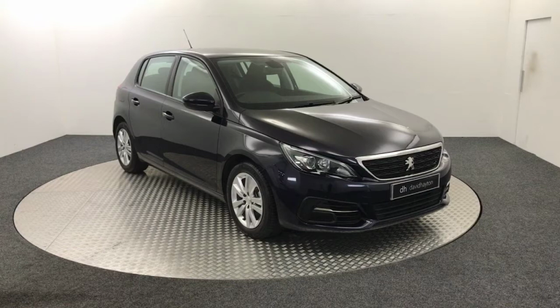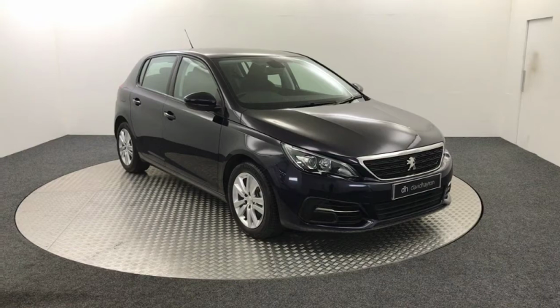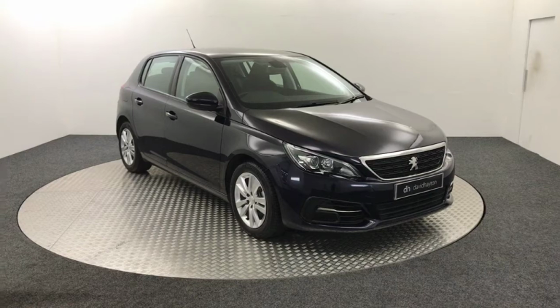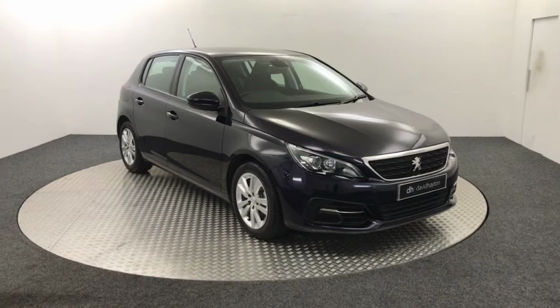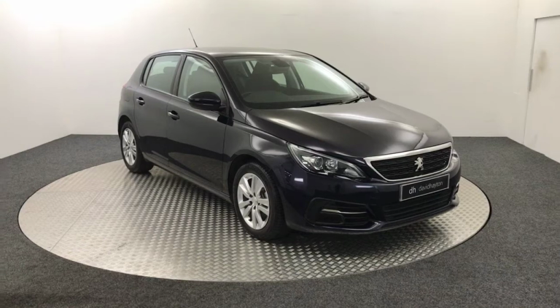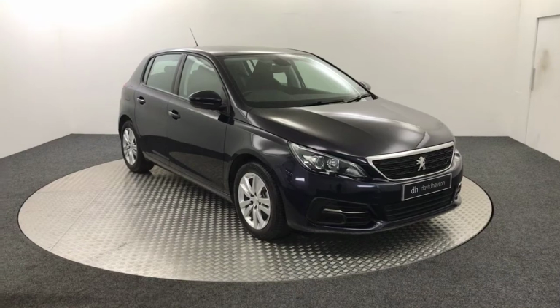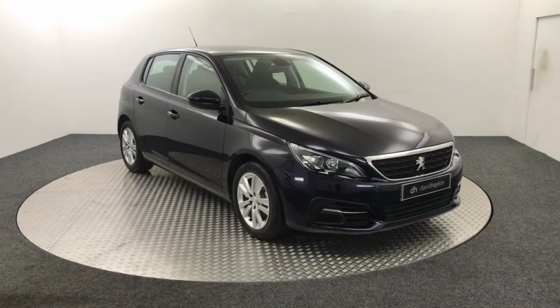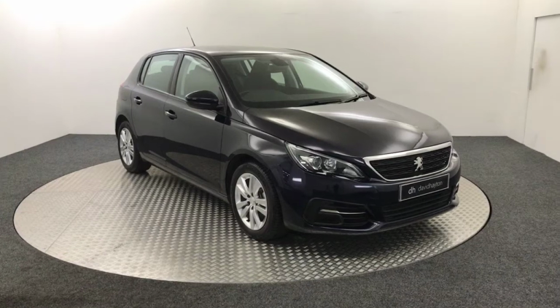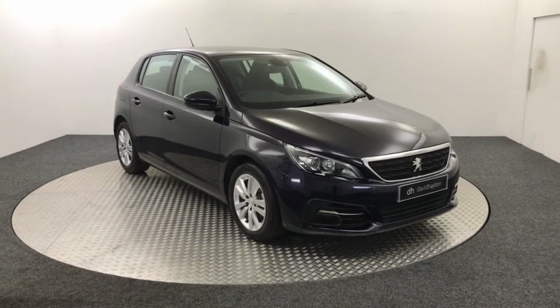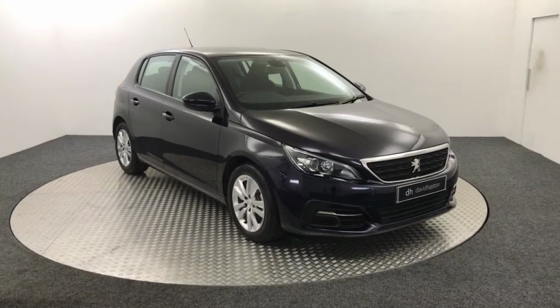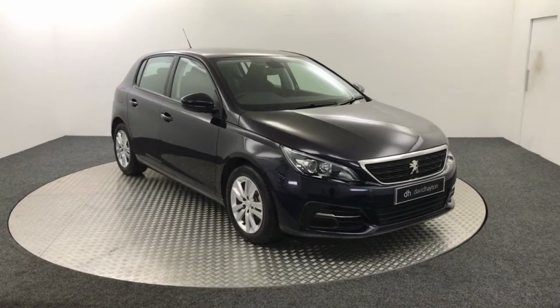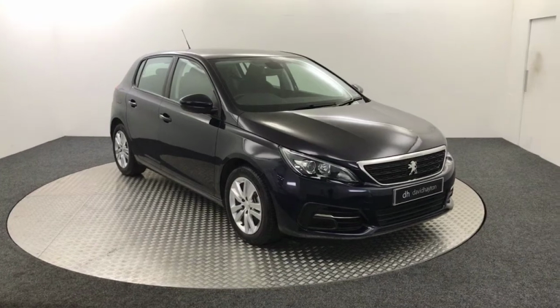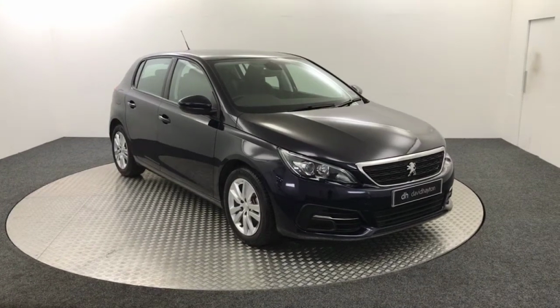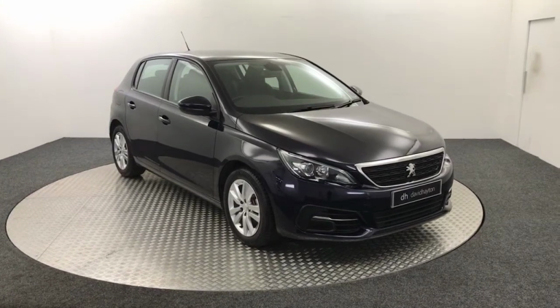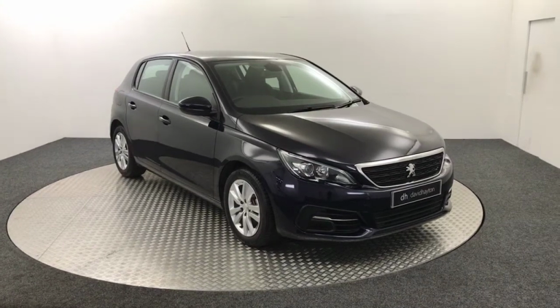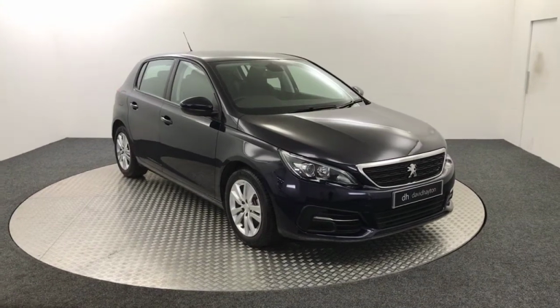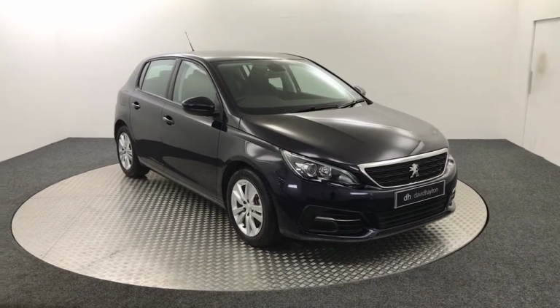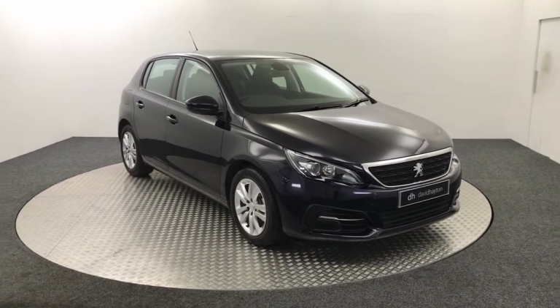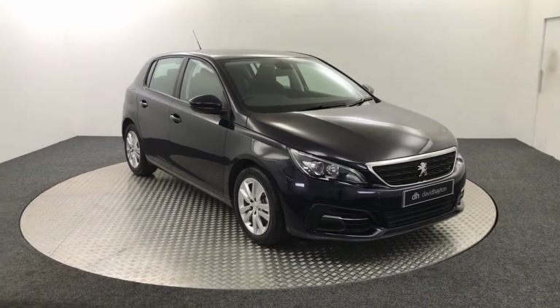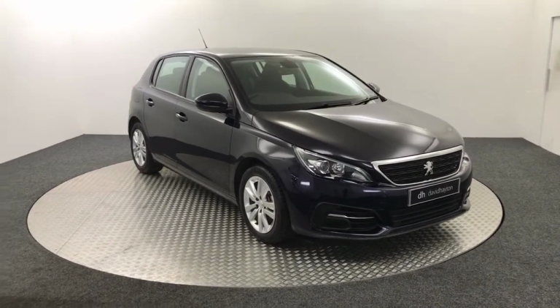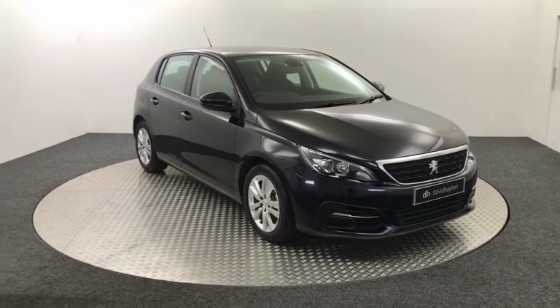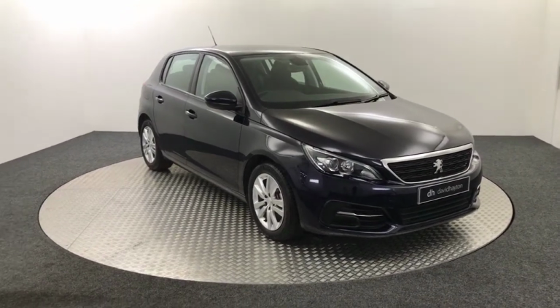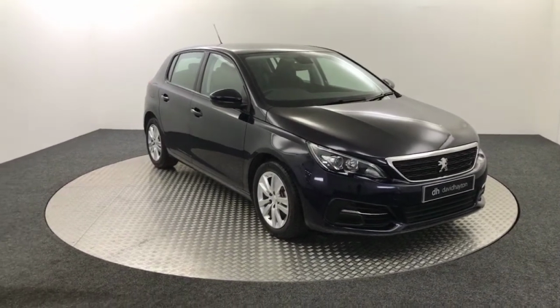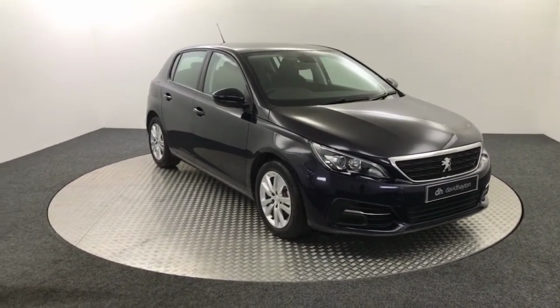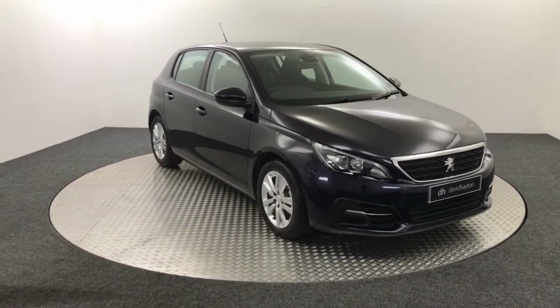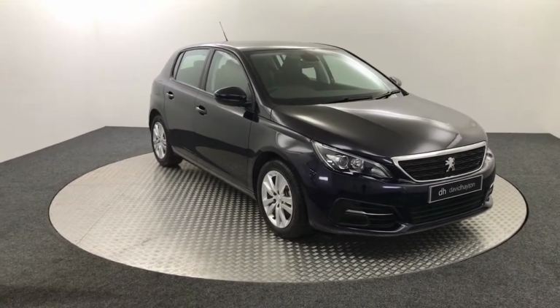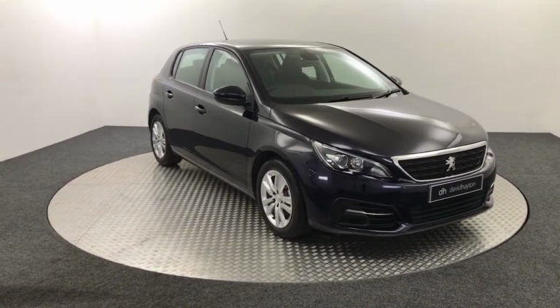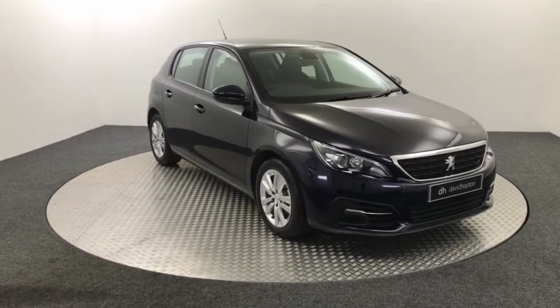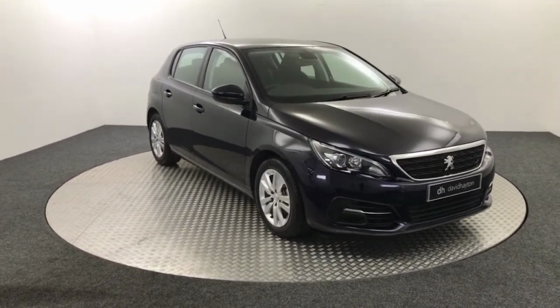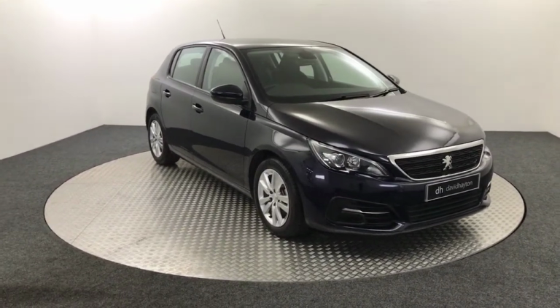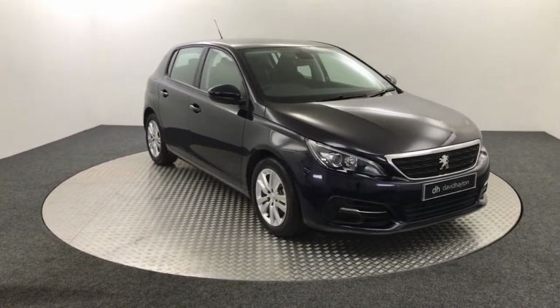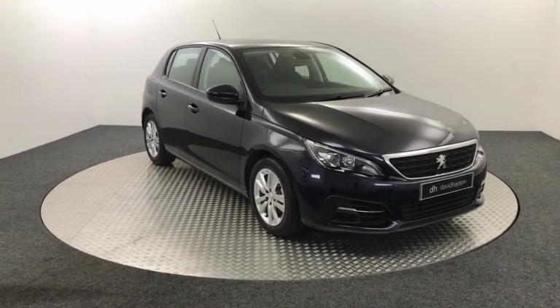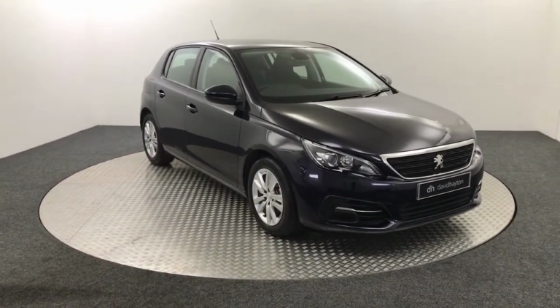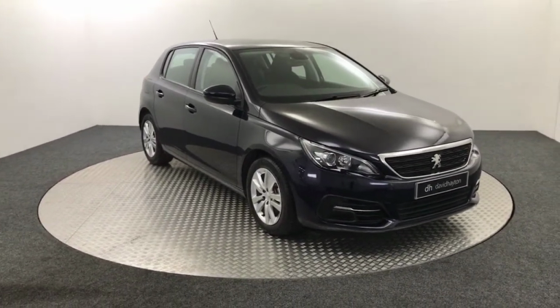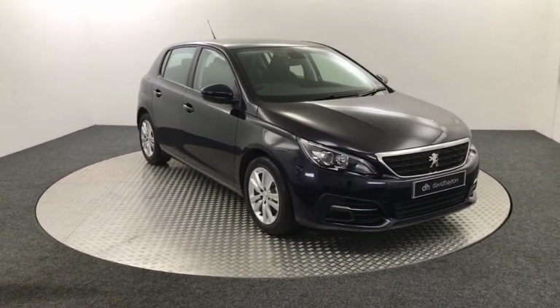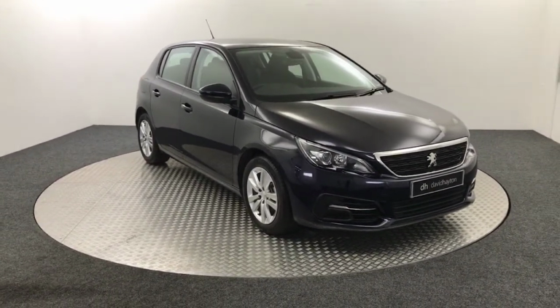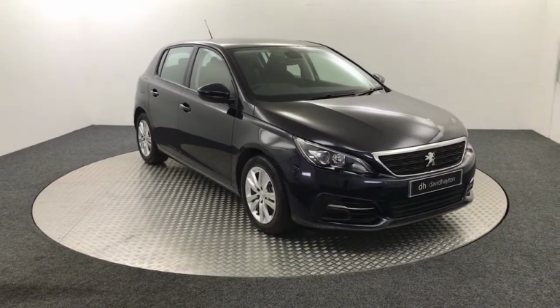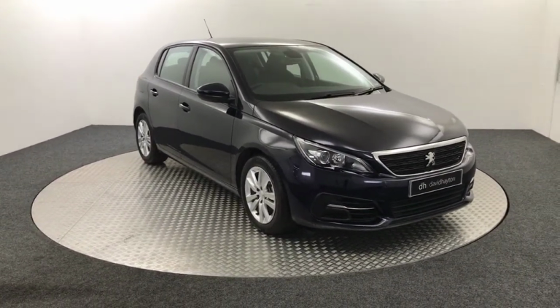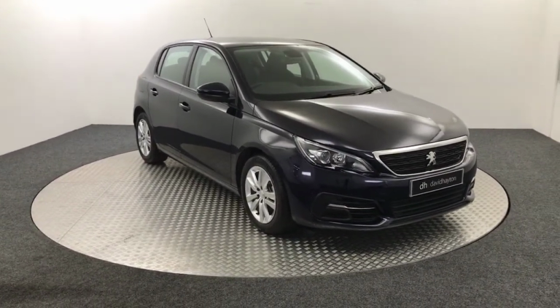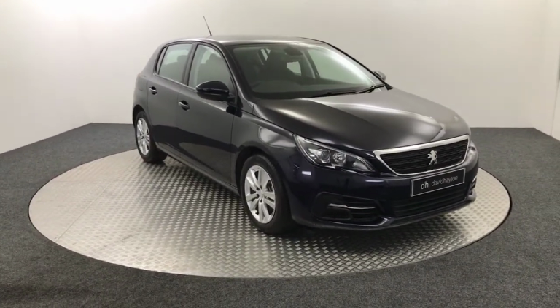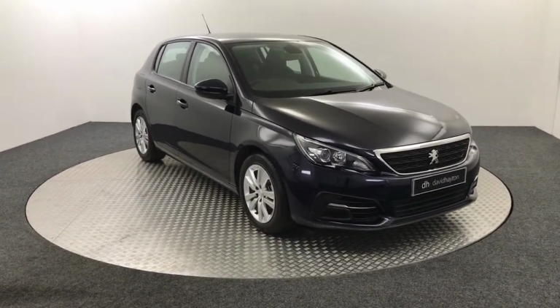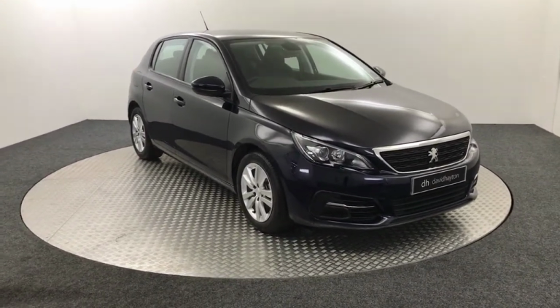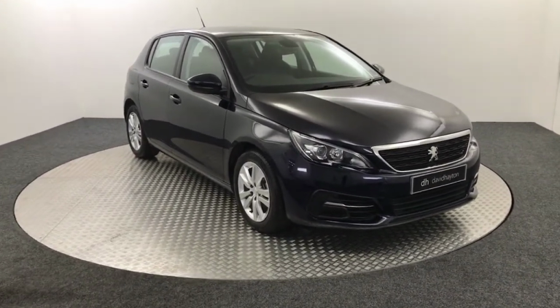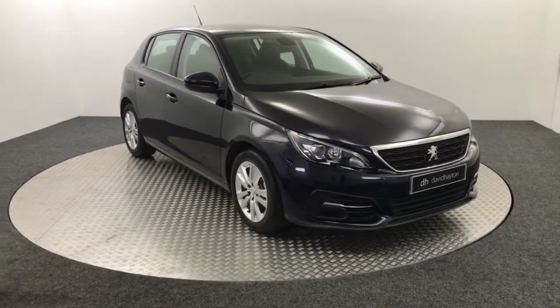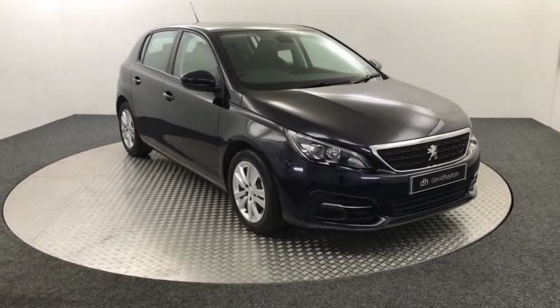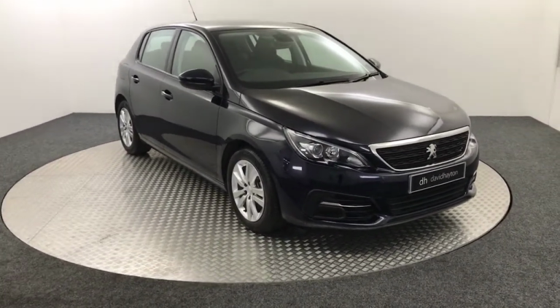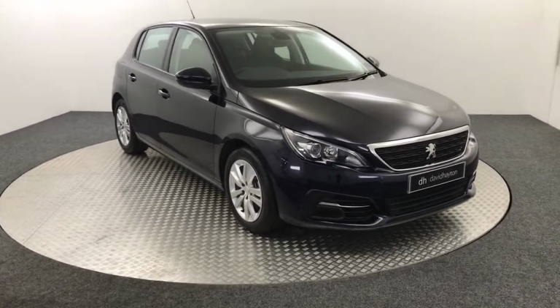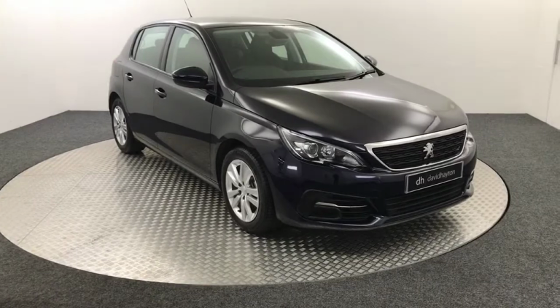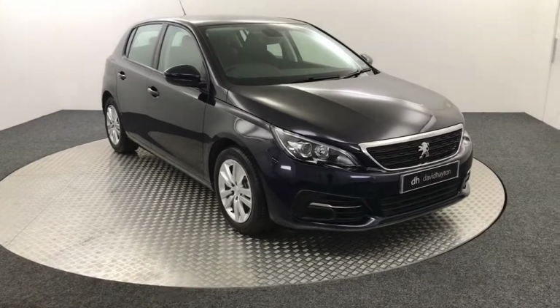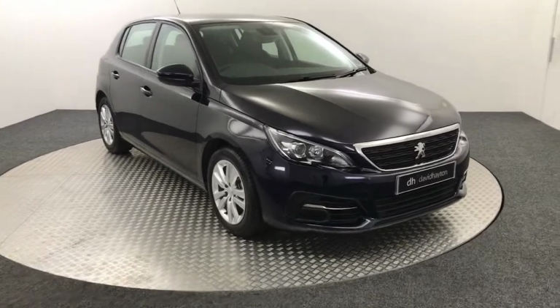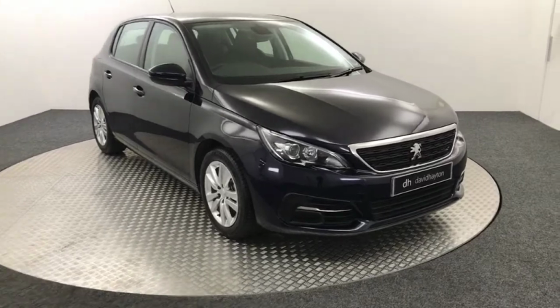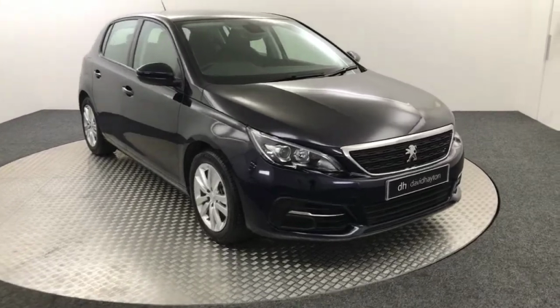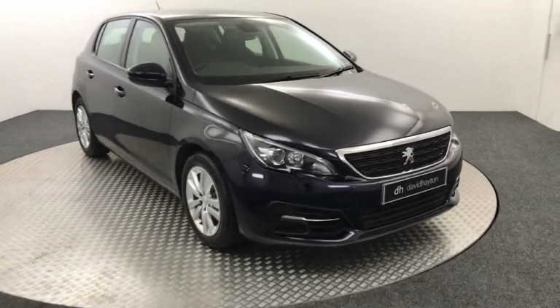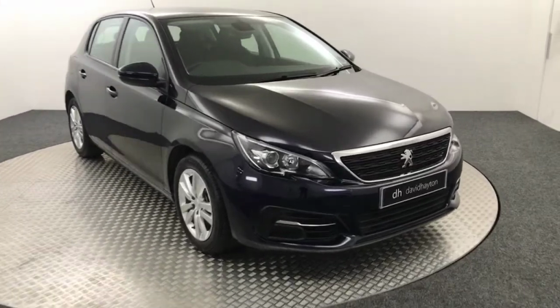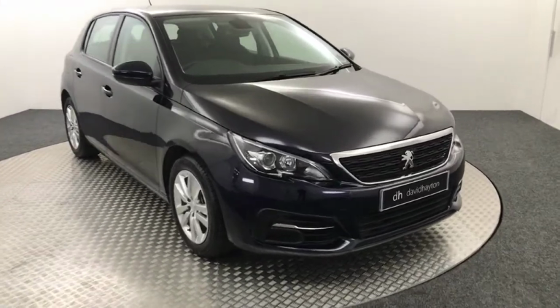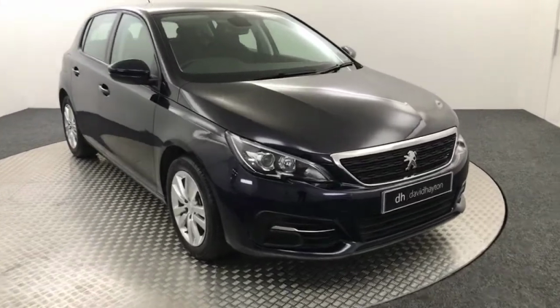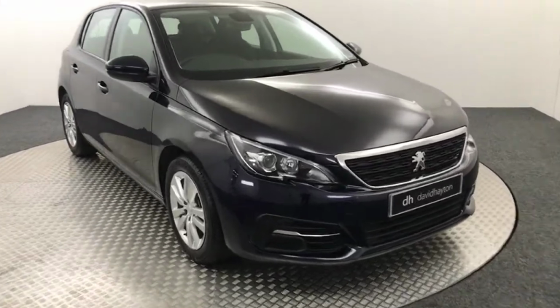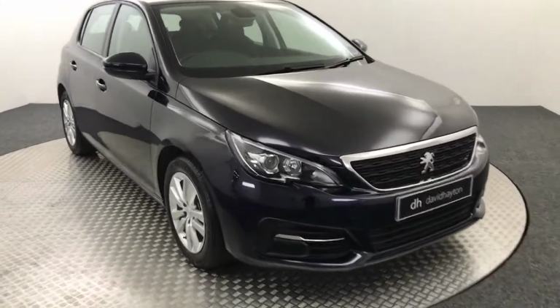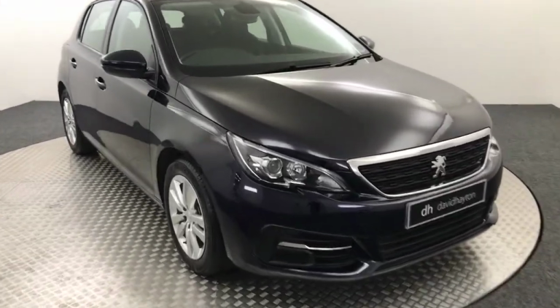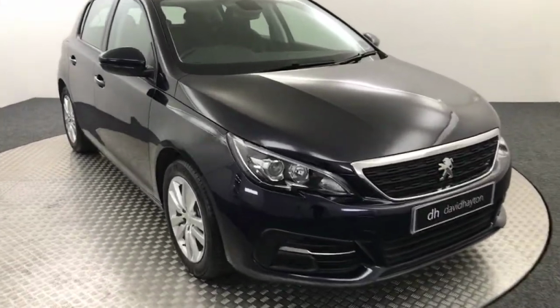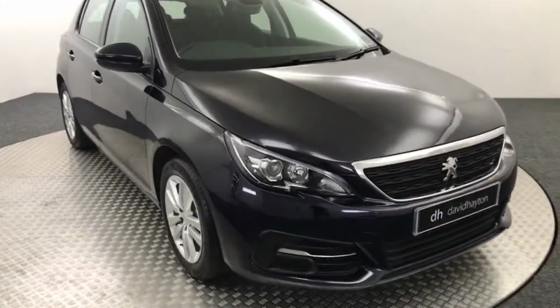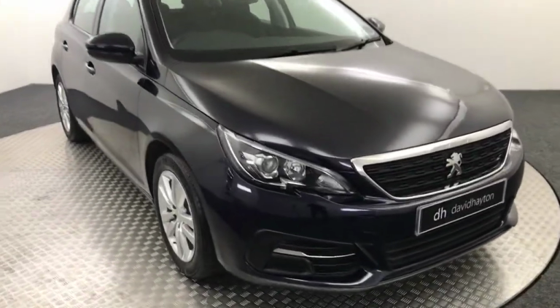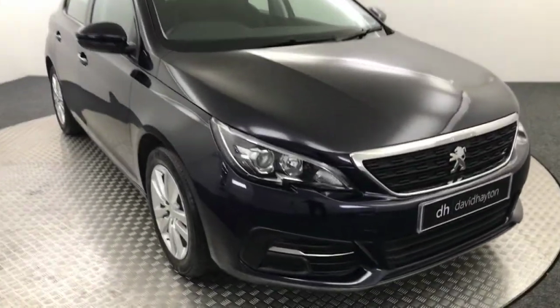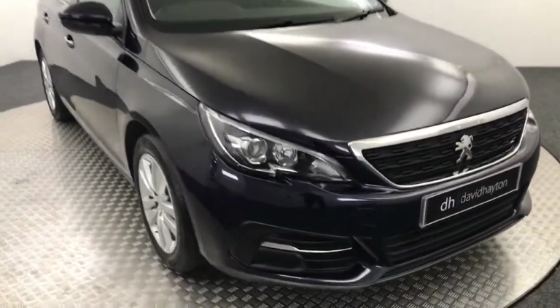Hi, it's James from David Hayton's Auto Store. Today on the turntable we have a Peugeot 308 Active presented in blue.